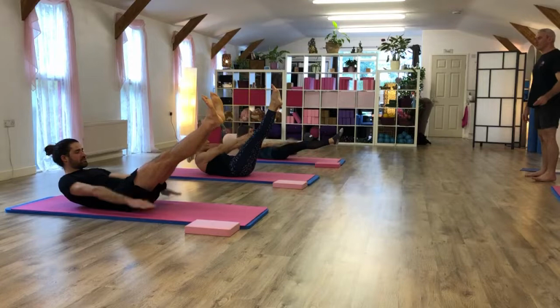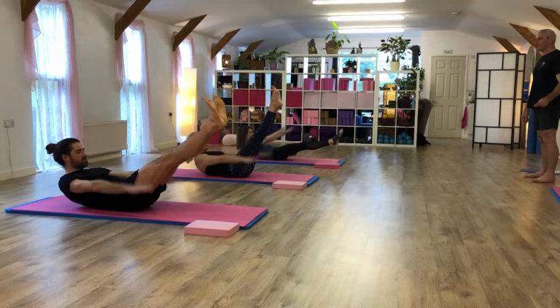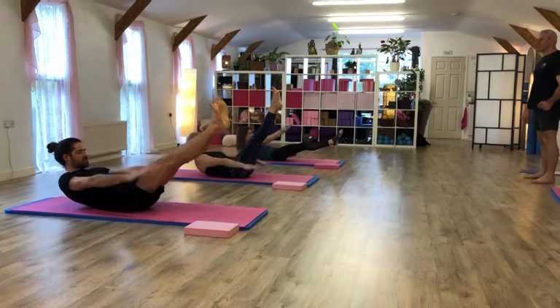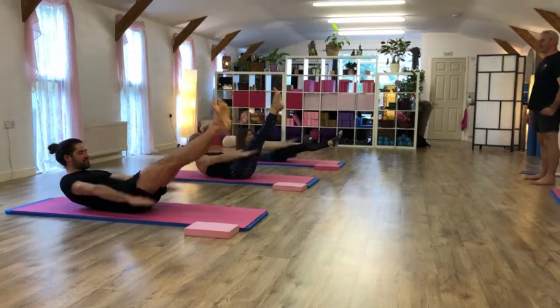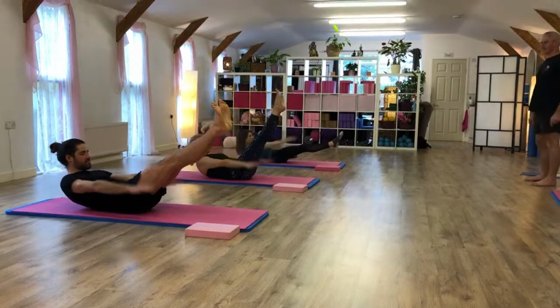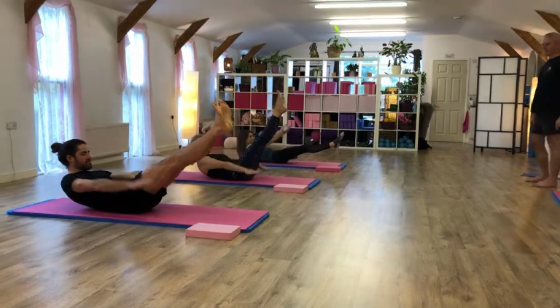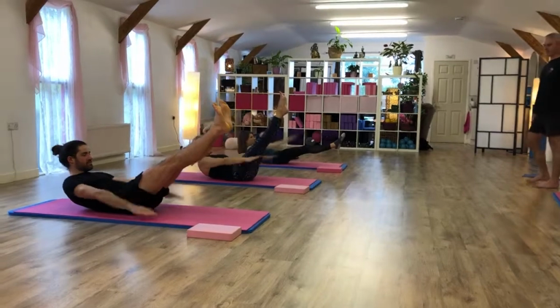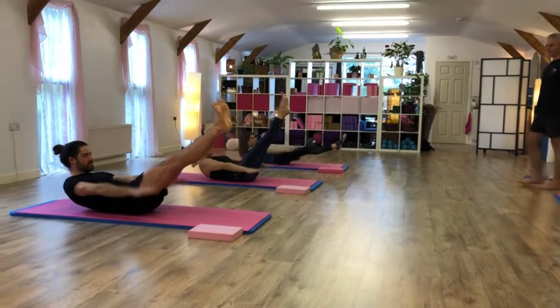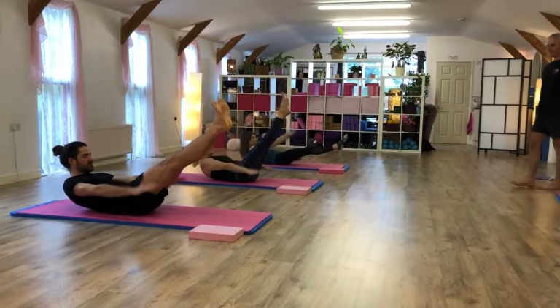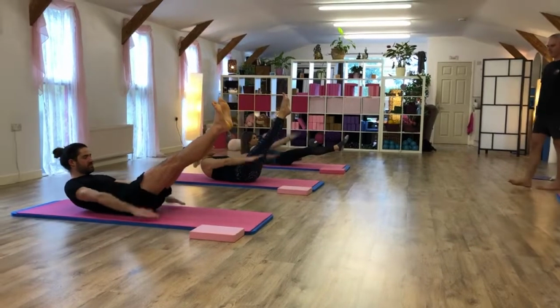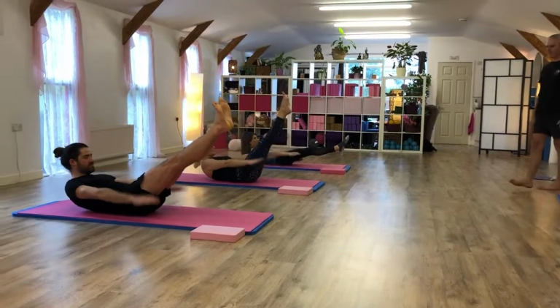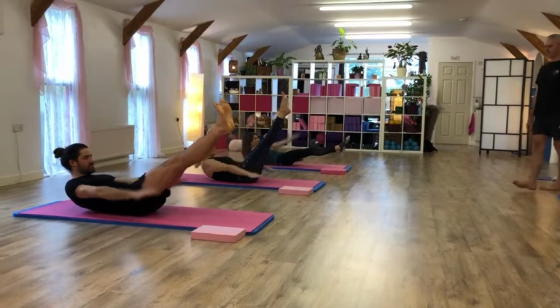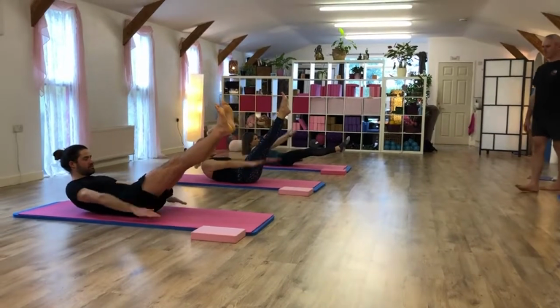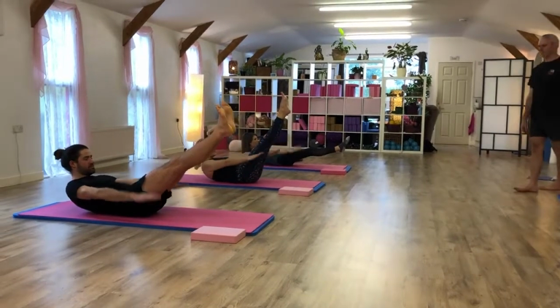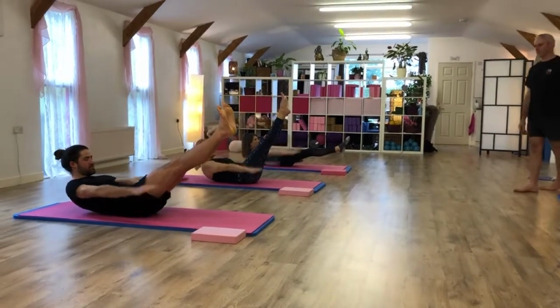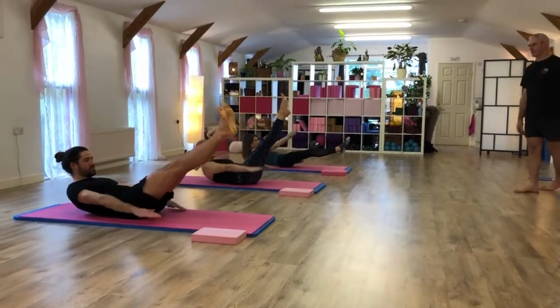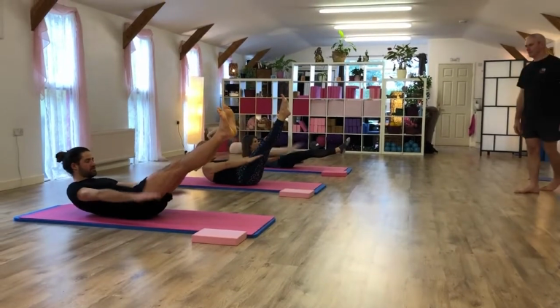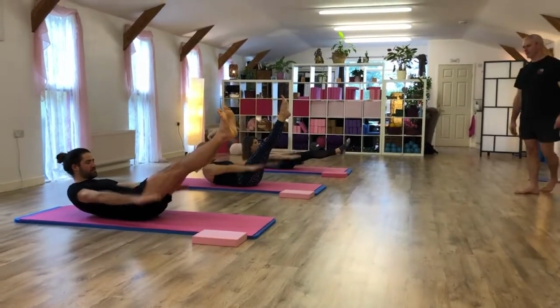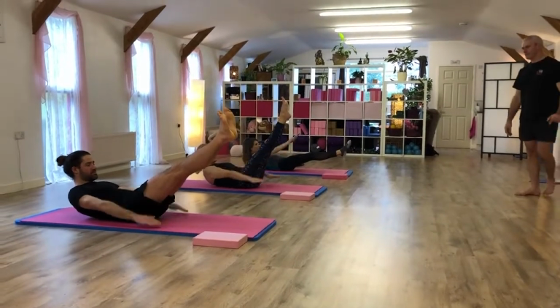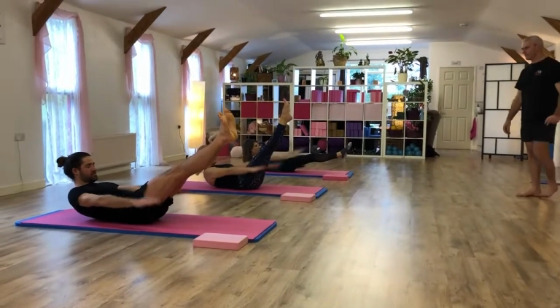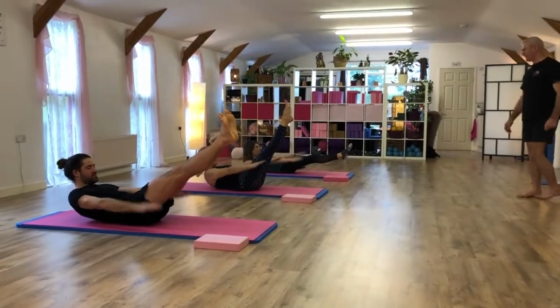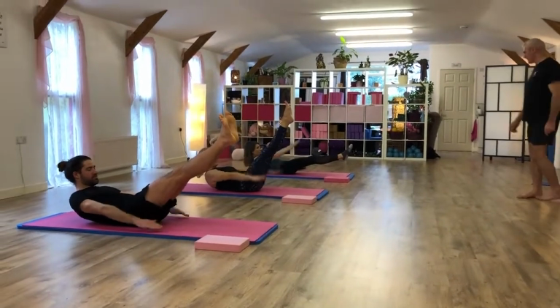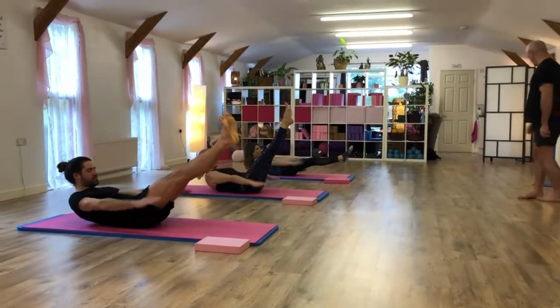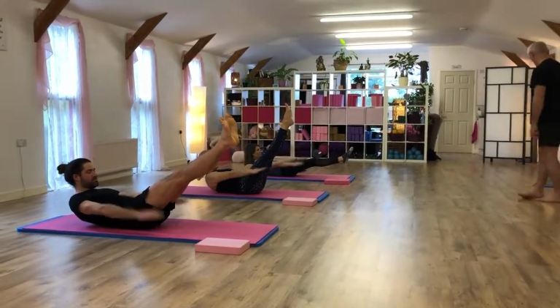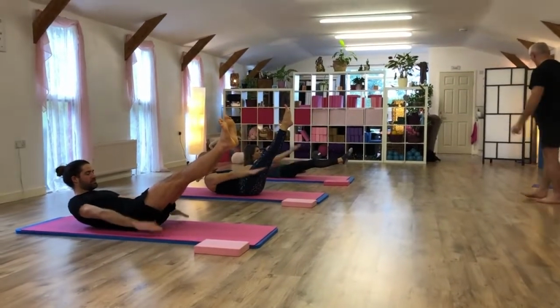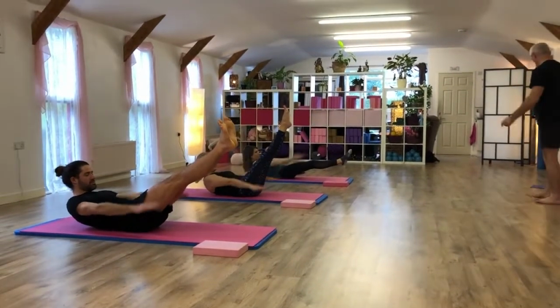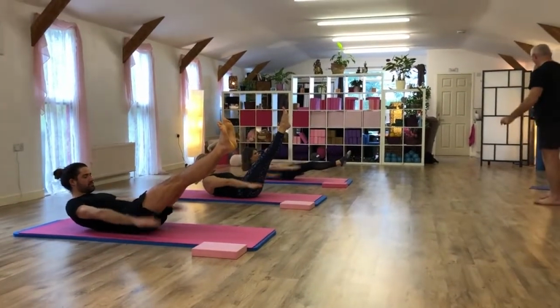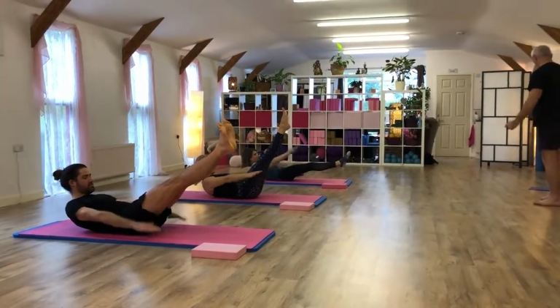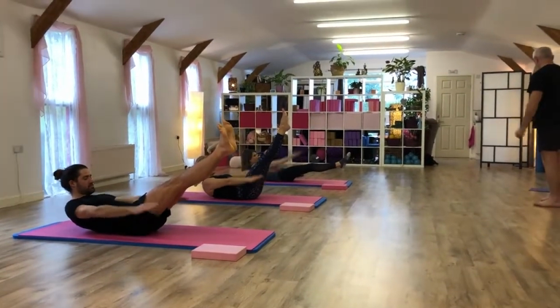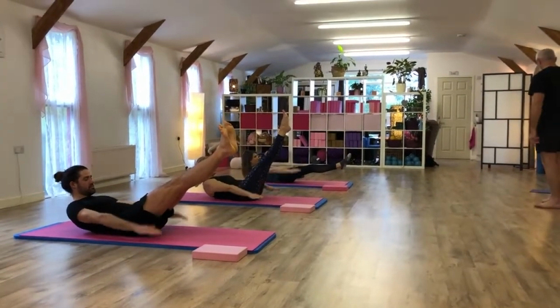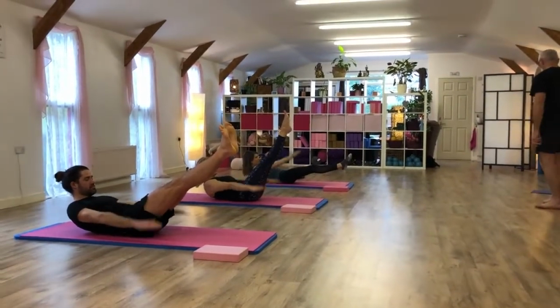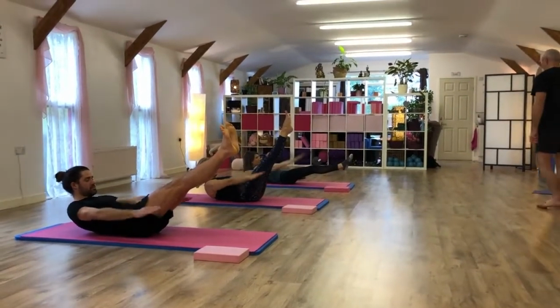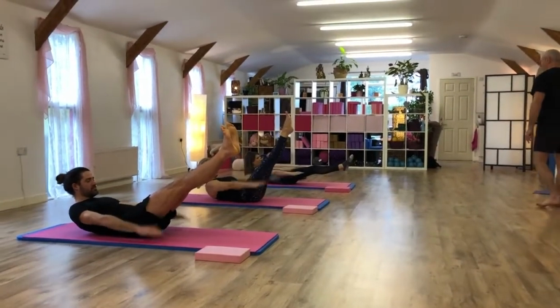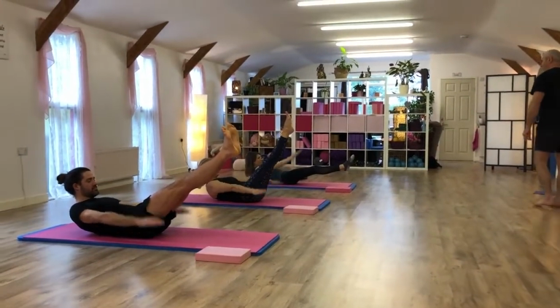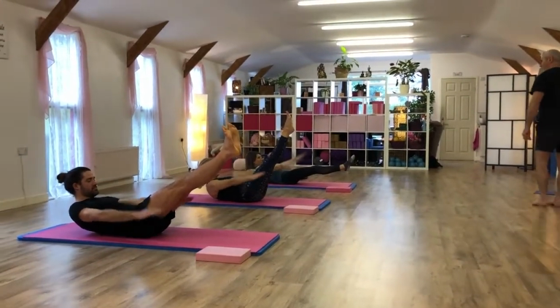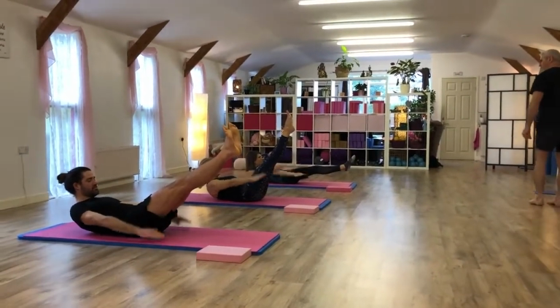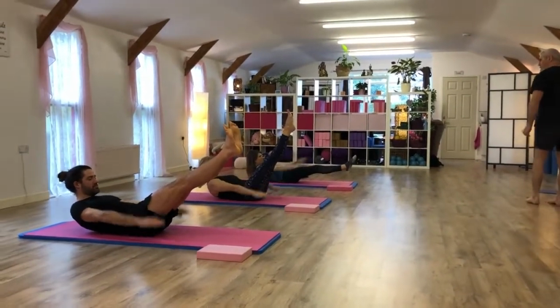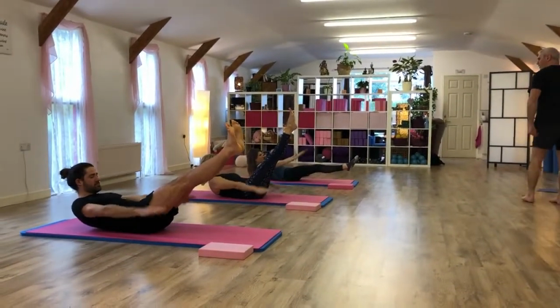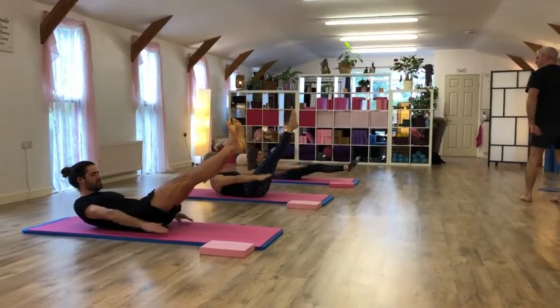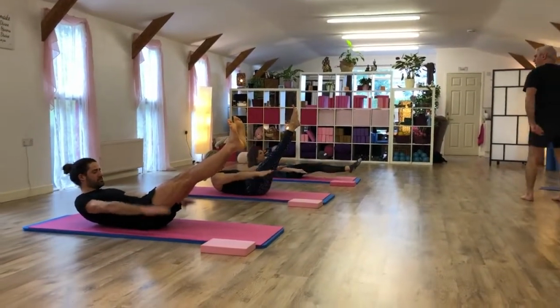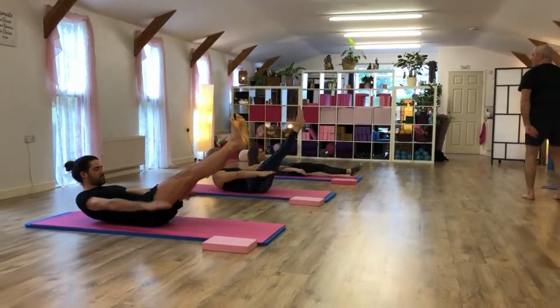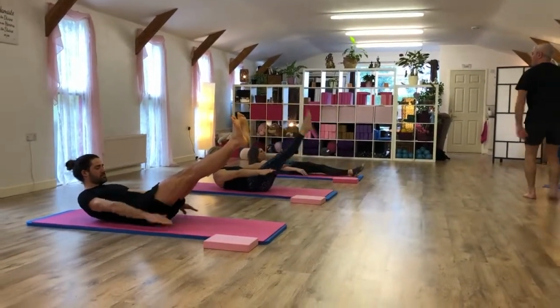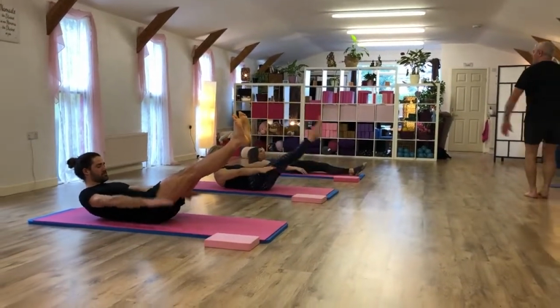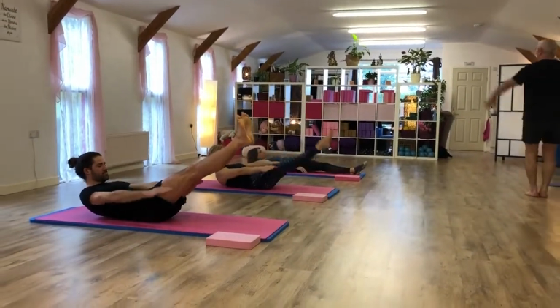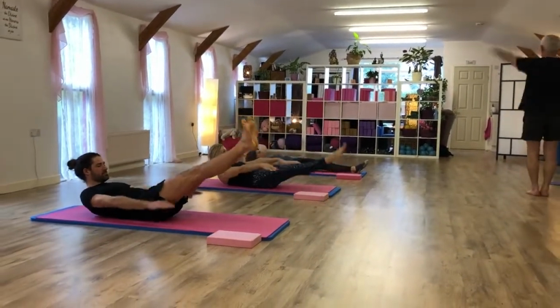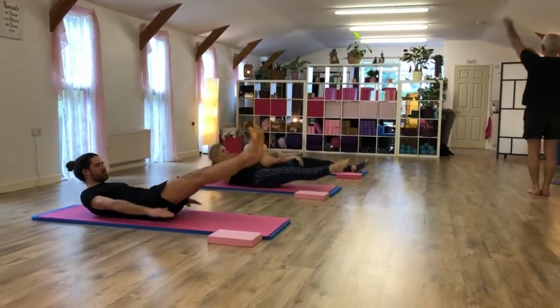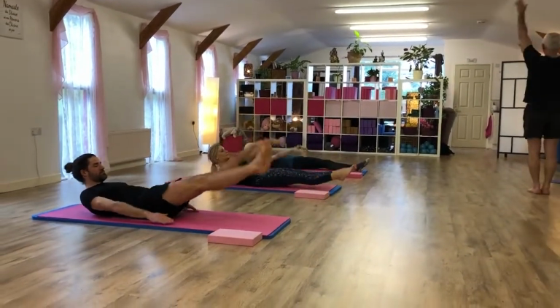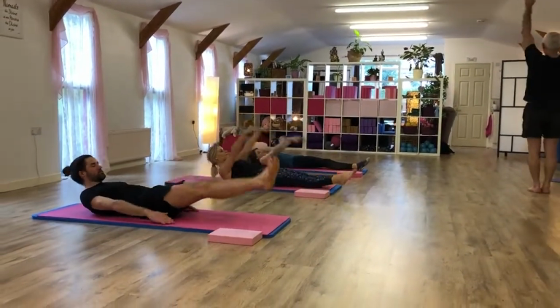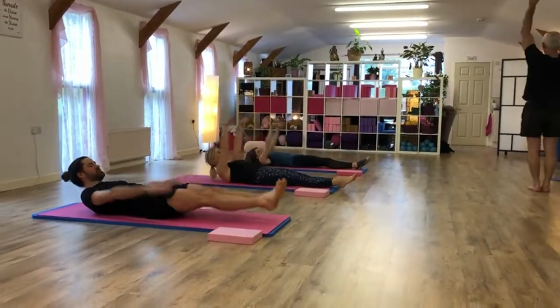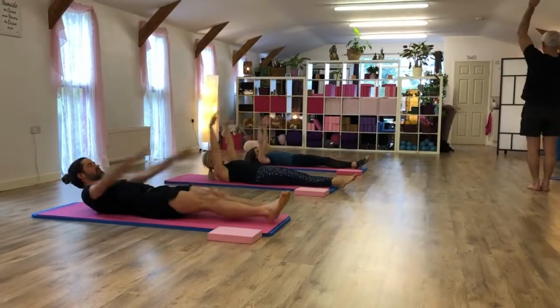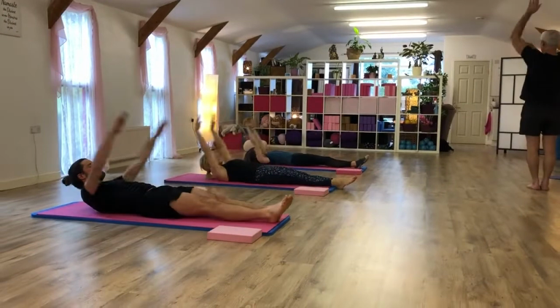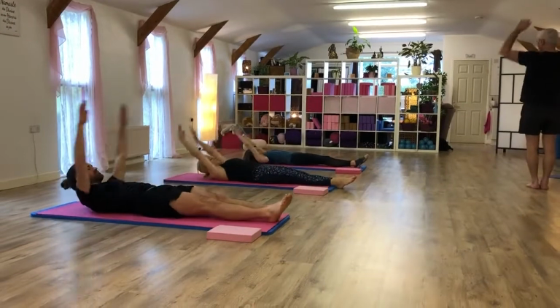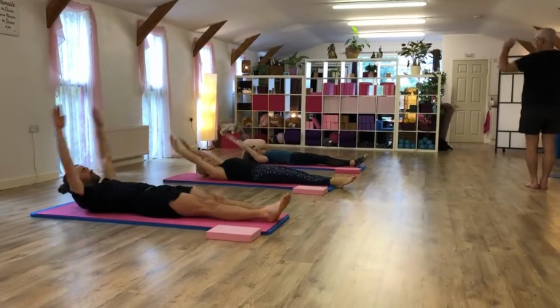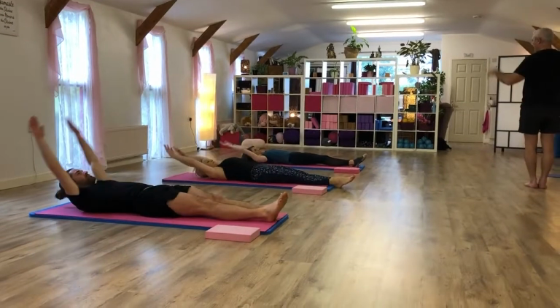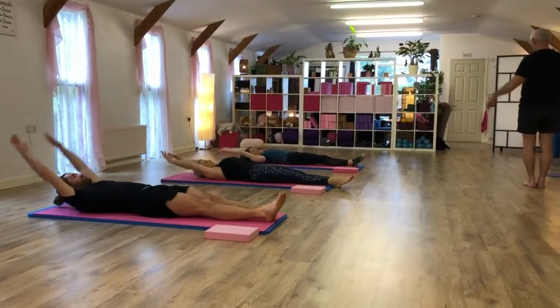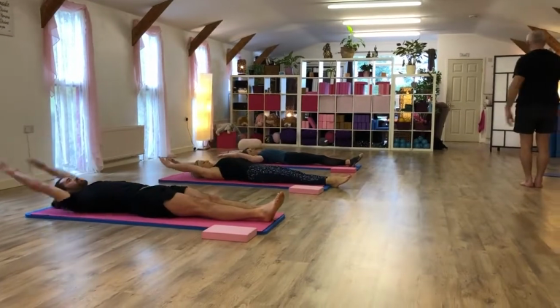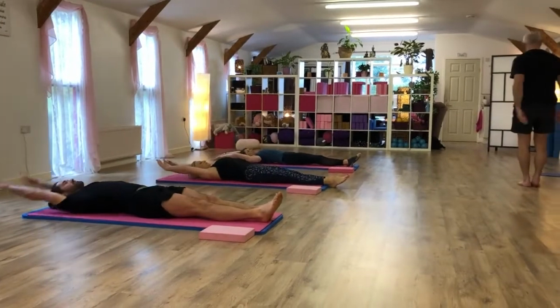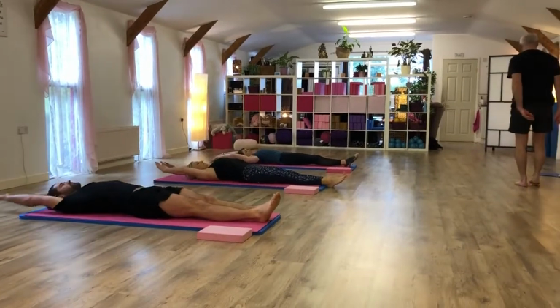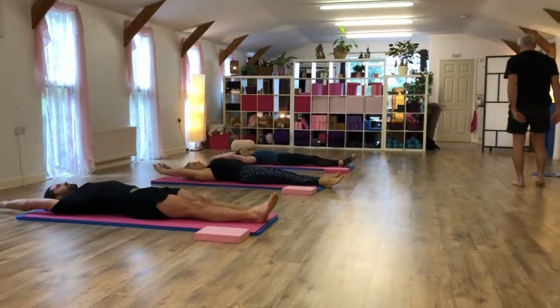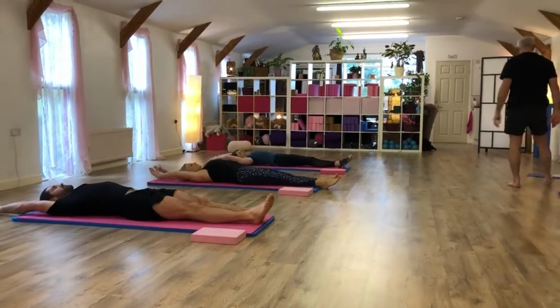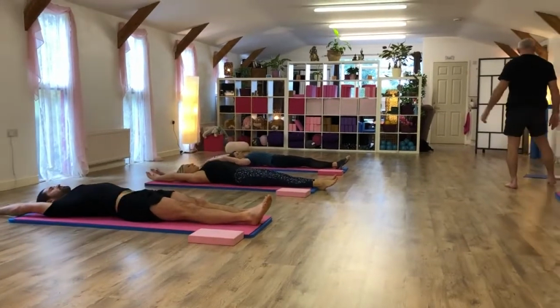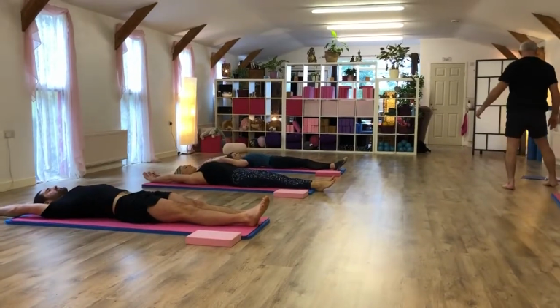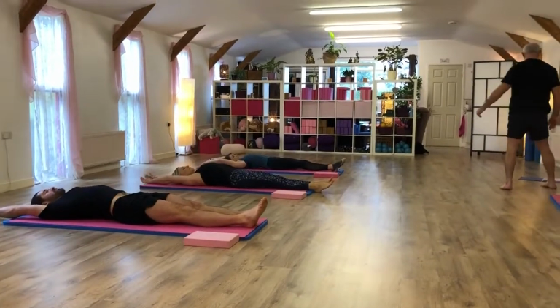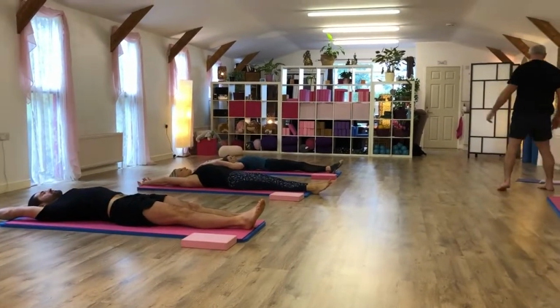Four, five, four, three, two, one. Lower down, arms over your head, ready for roll-over.